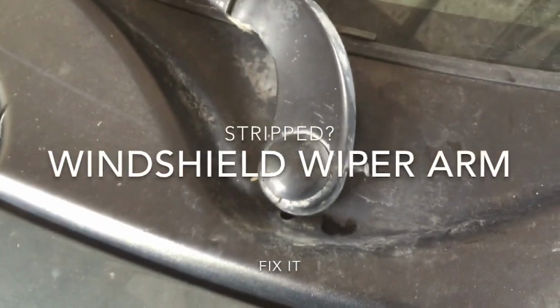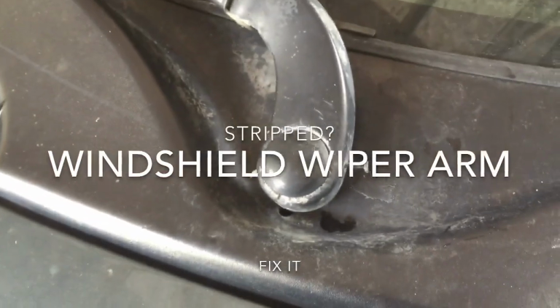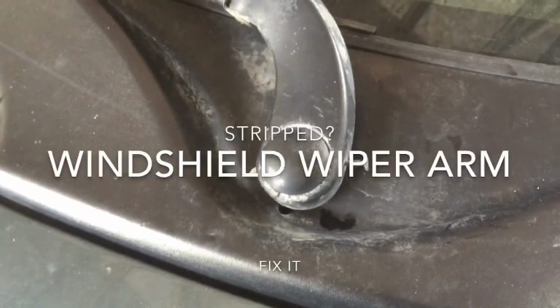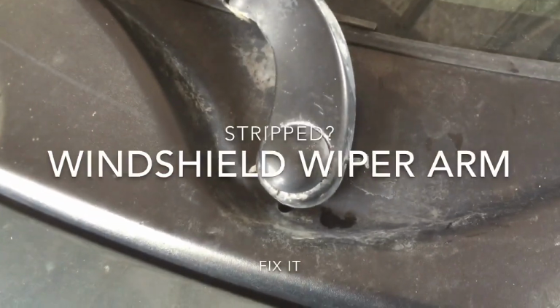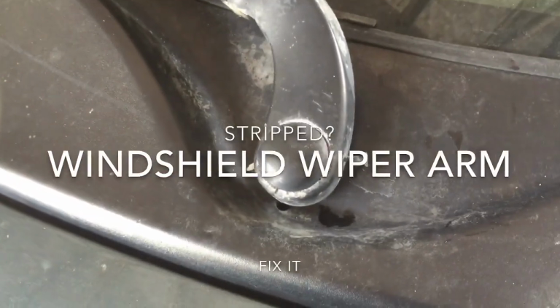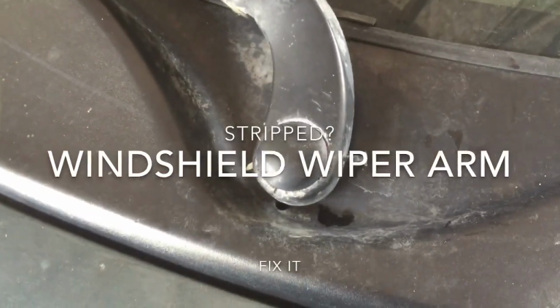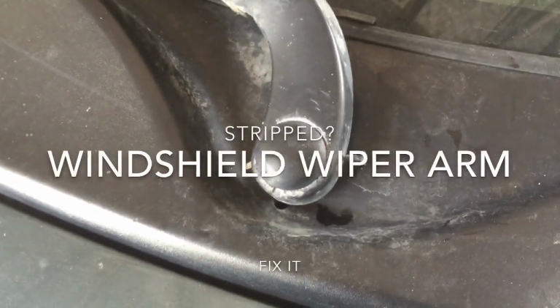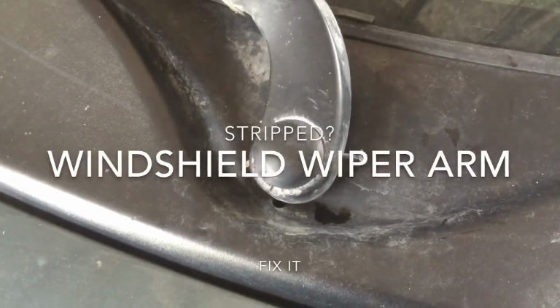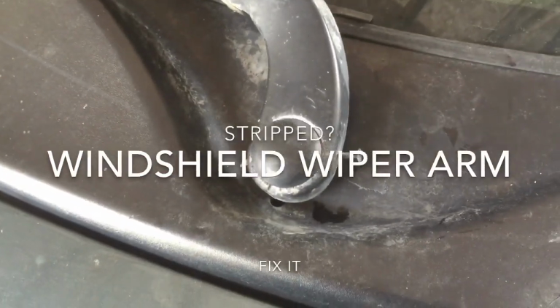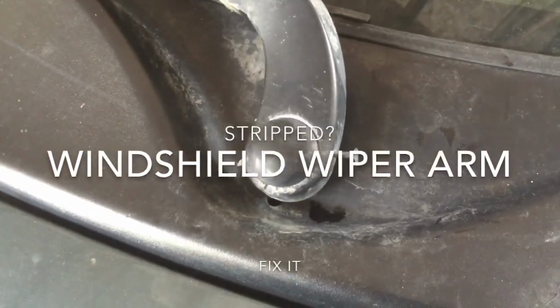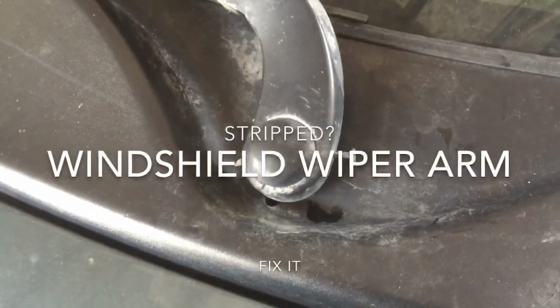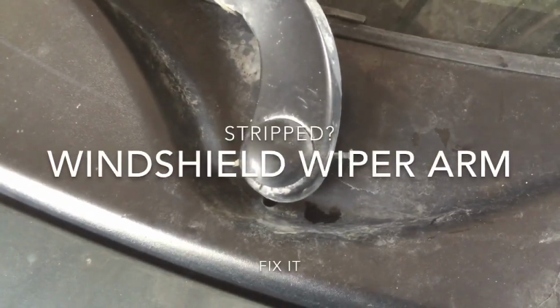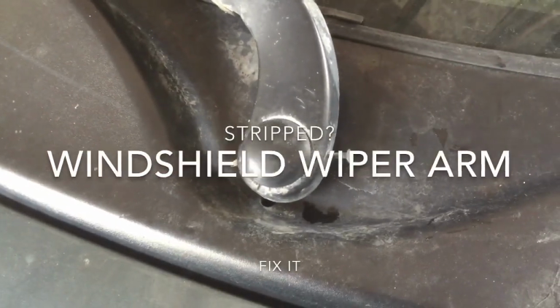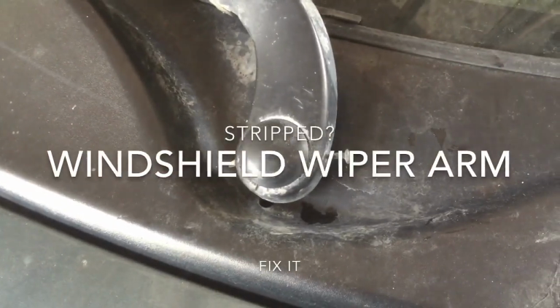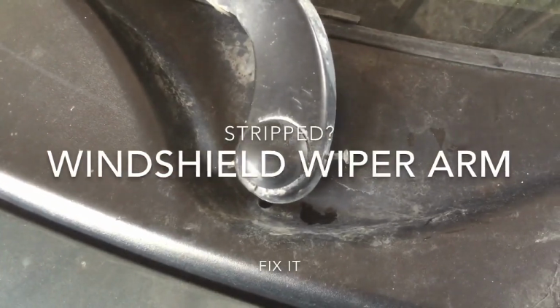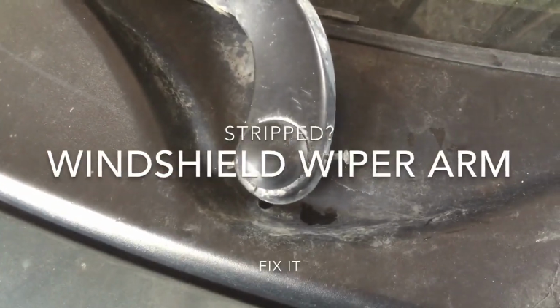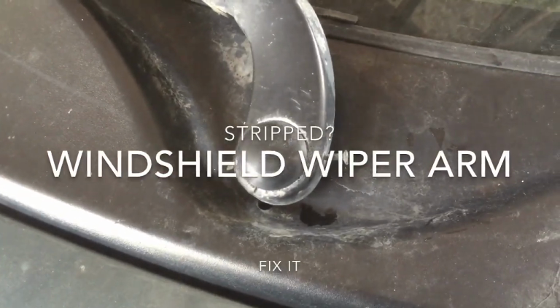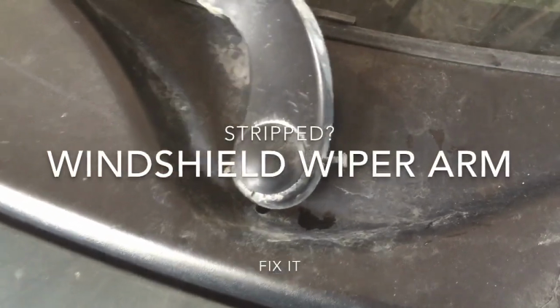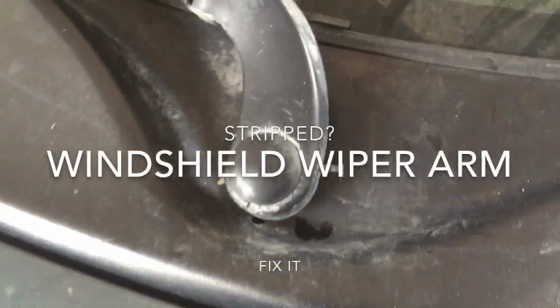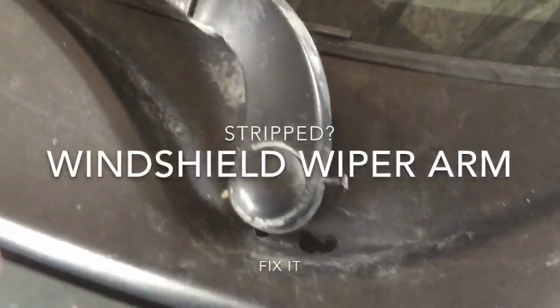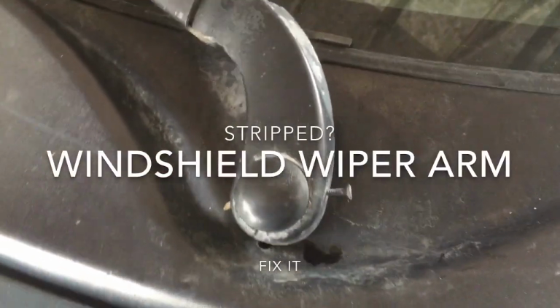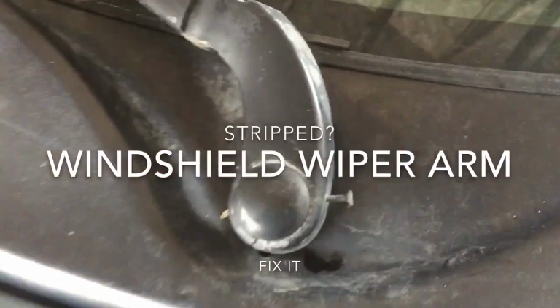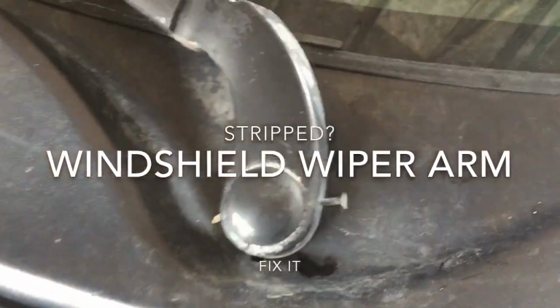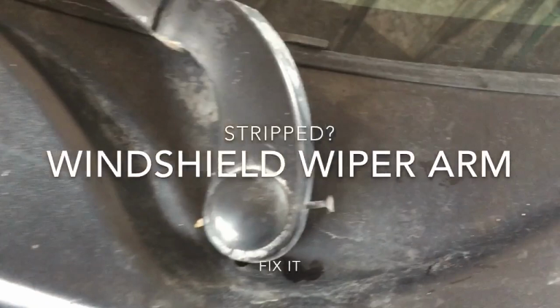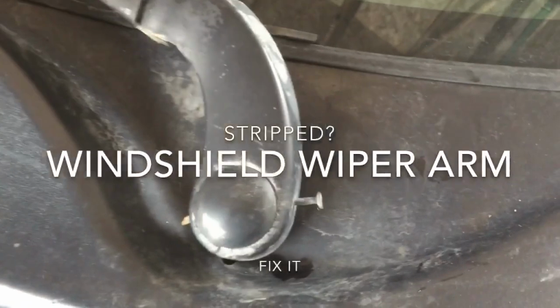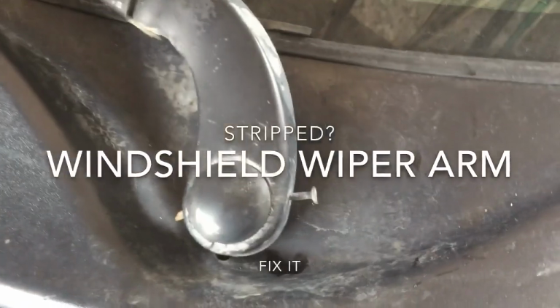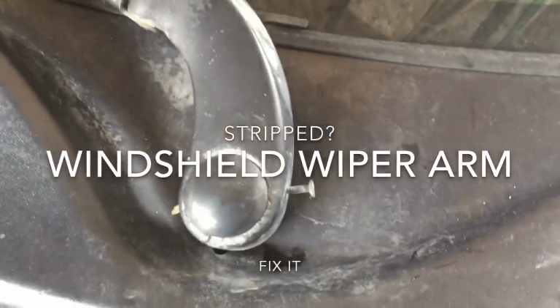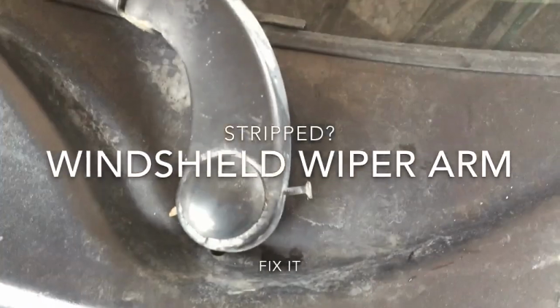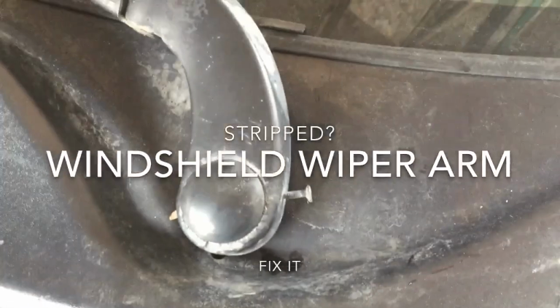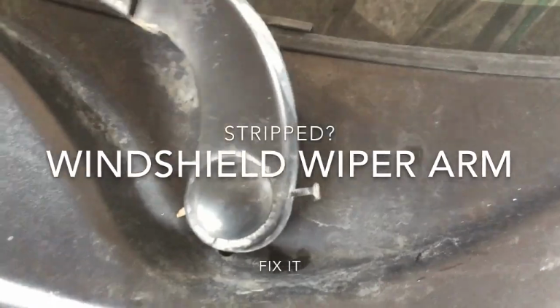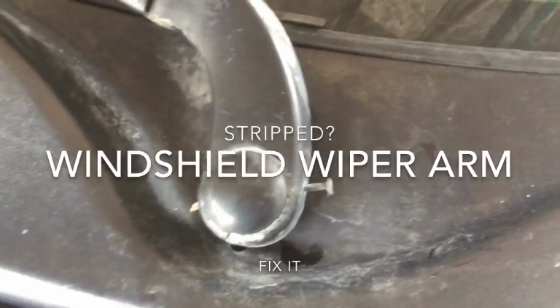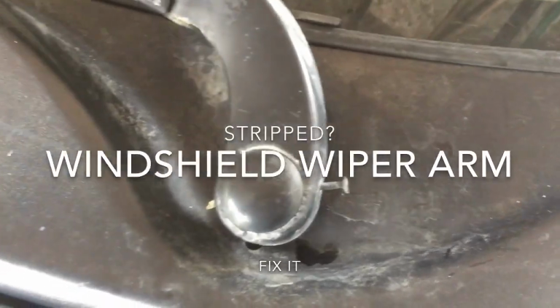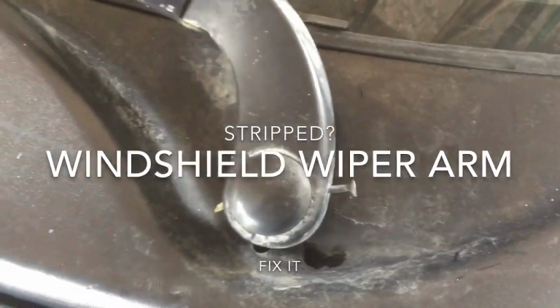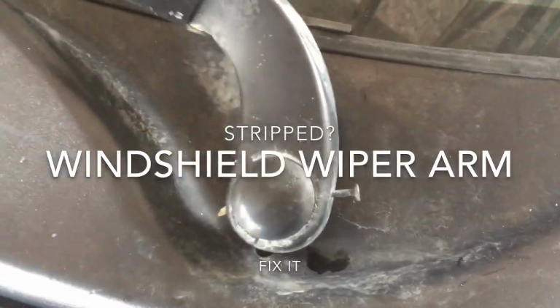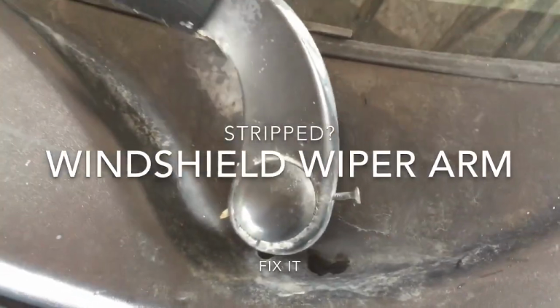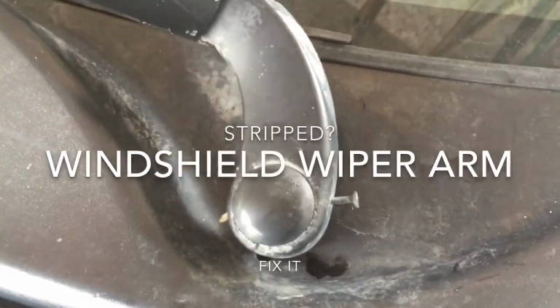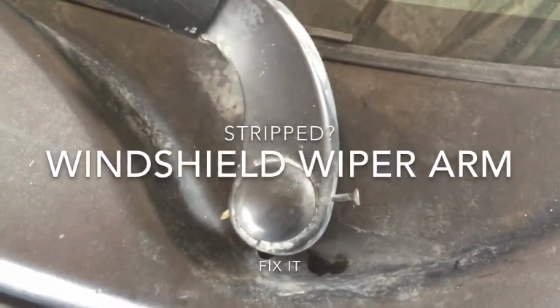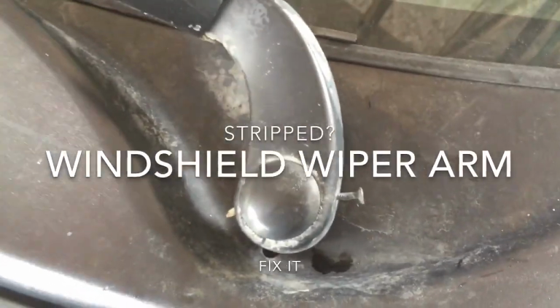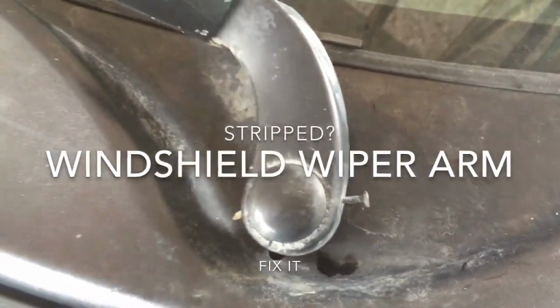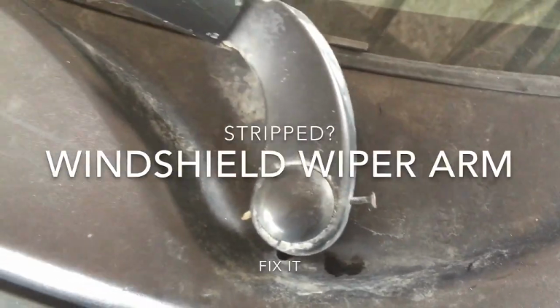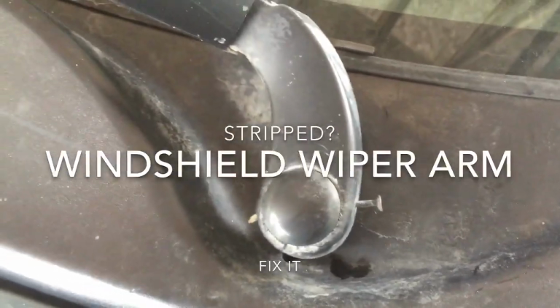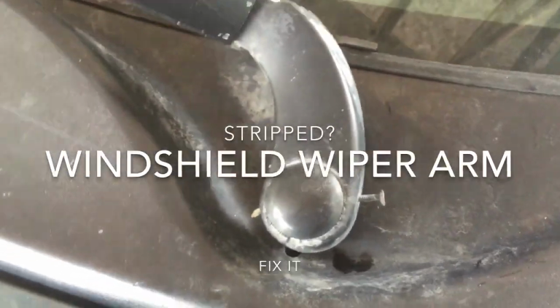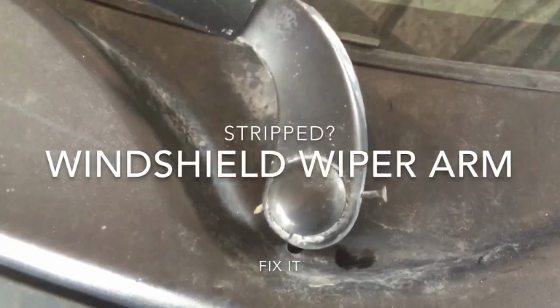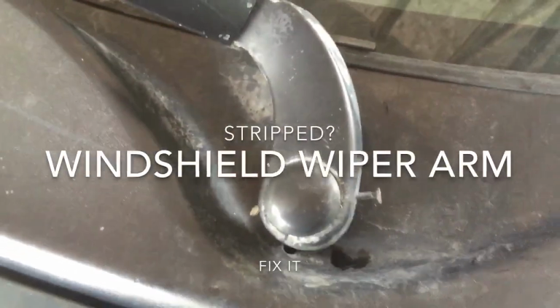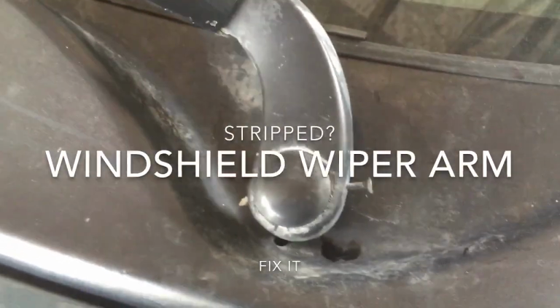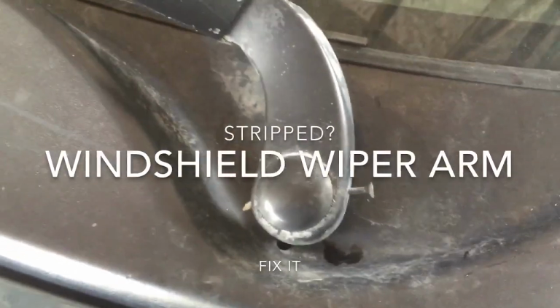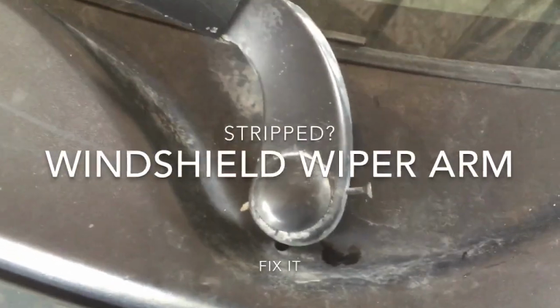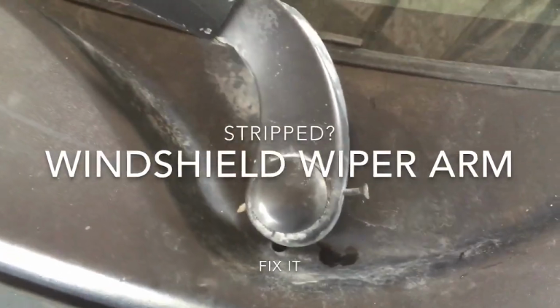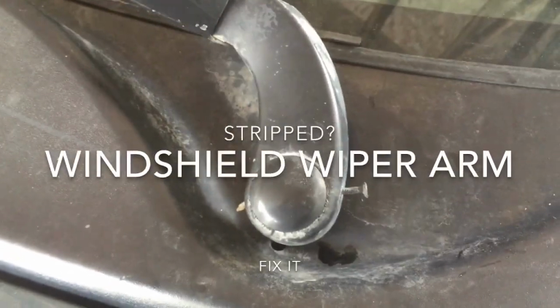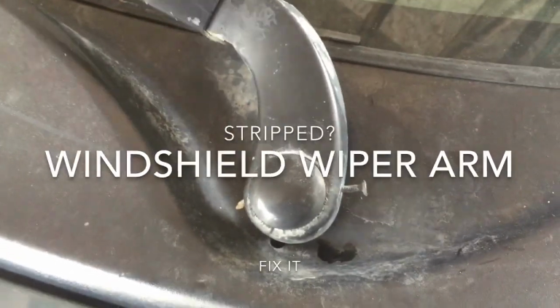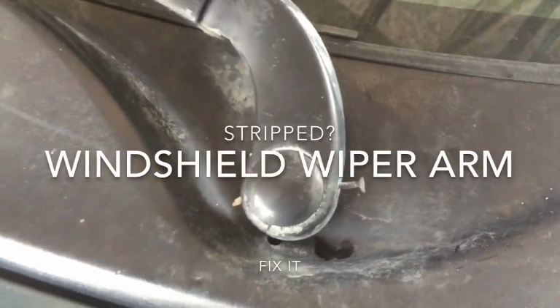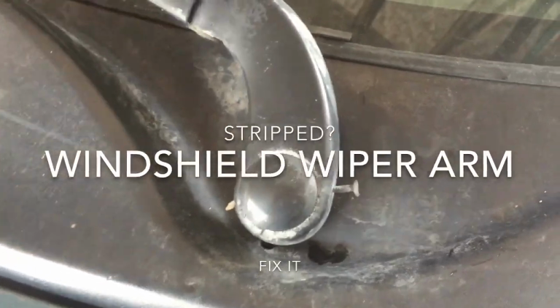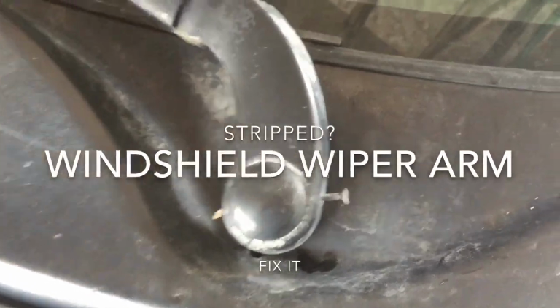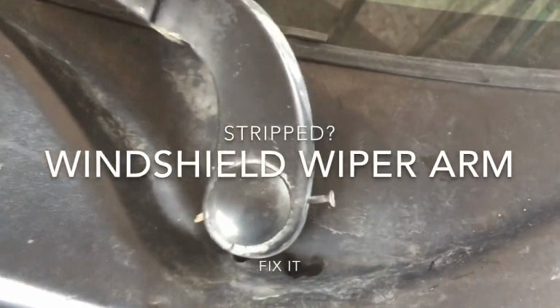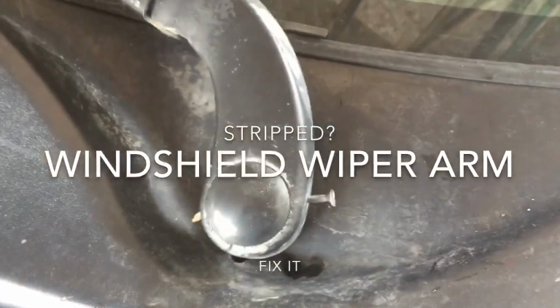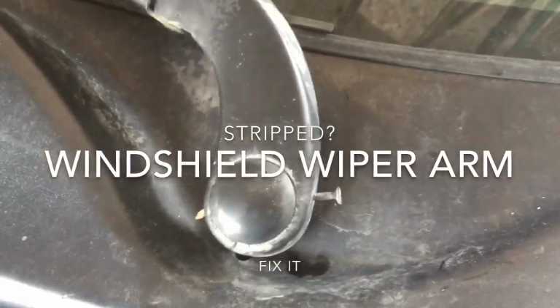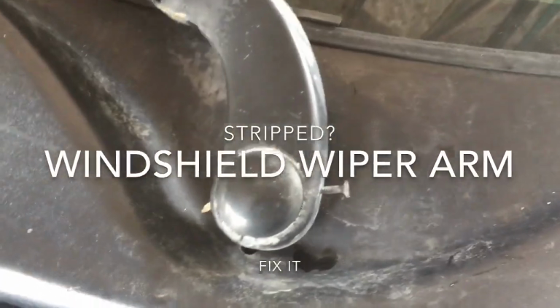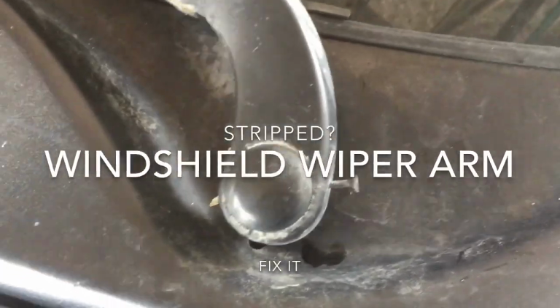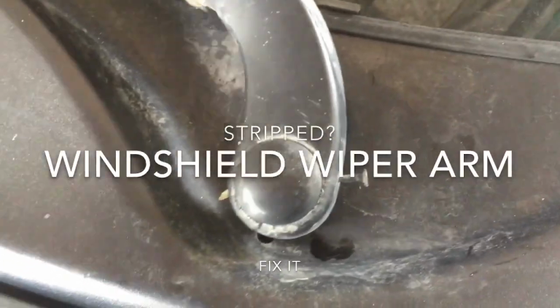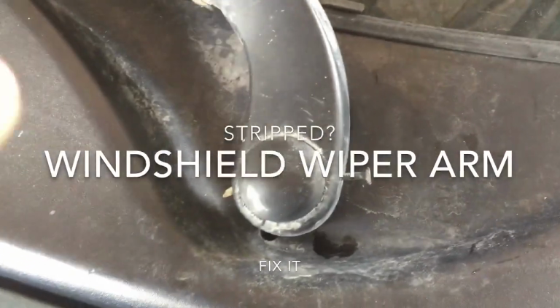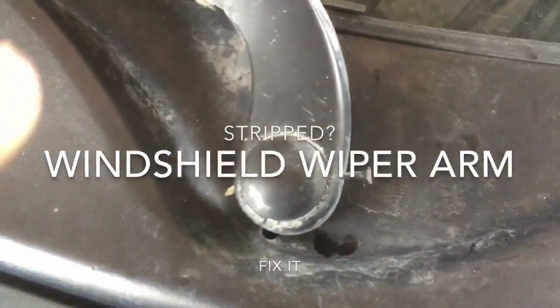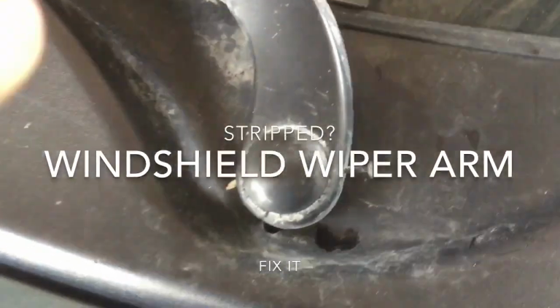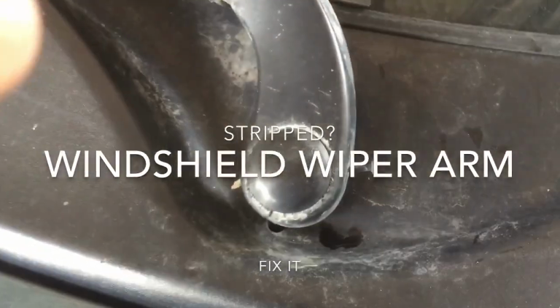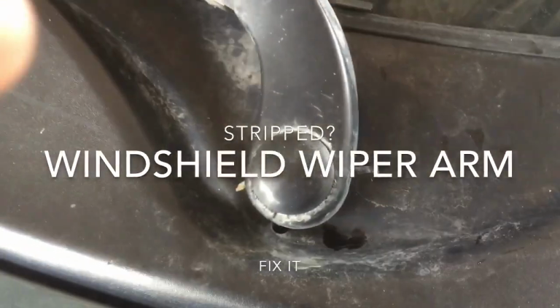When you remove the arm, you can't put it back with the grip anymore. But this fix worked.